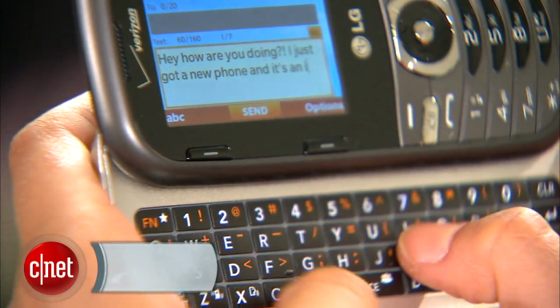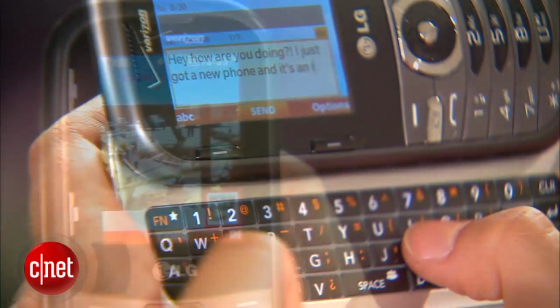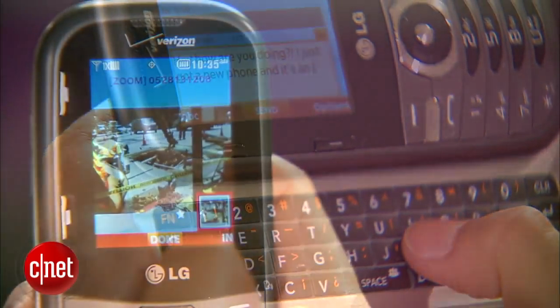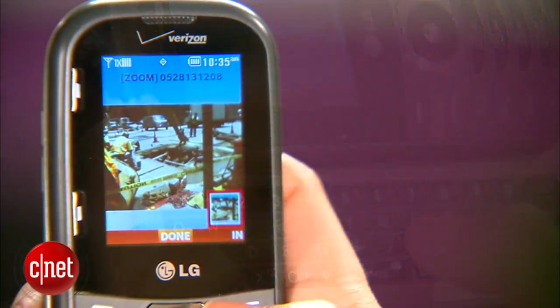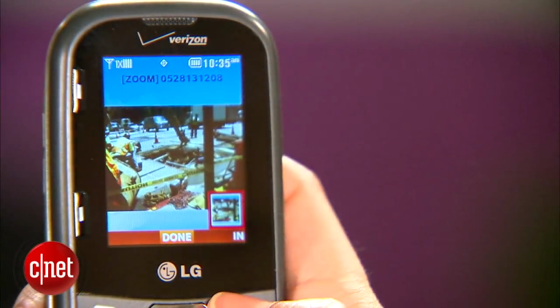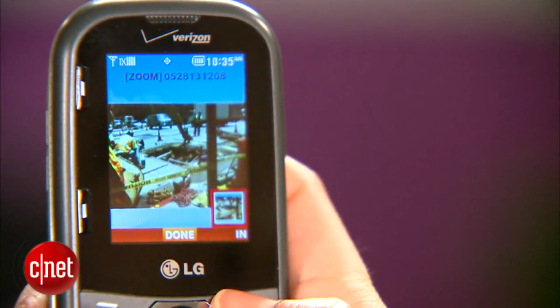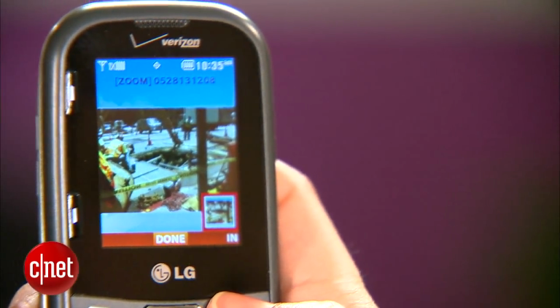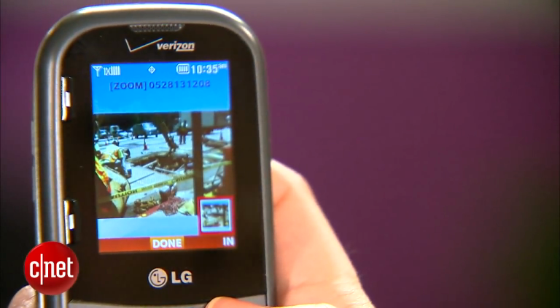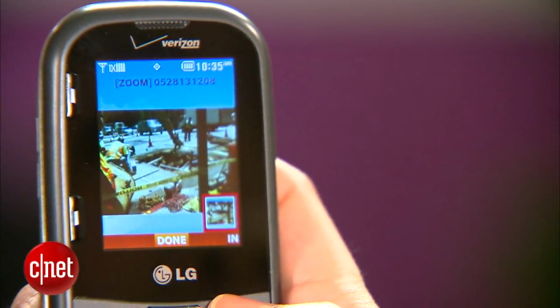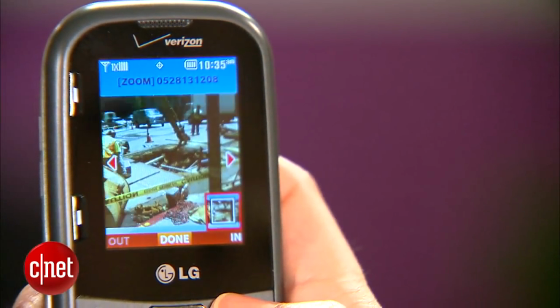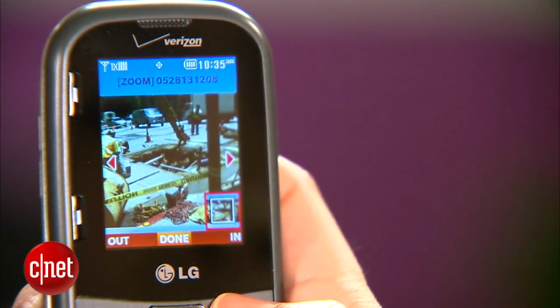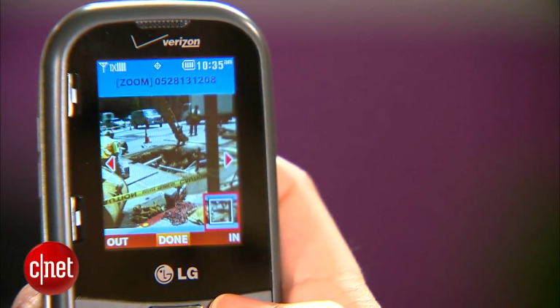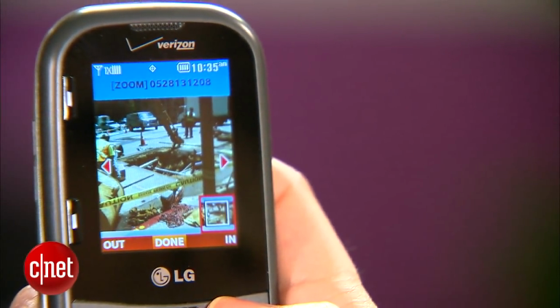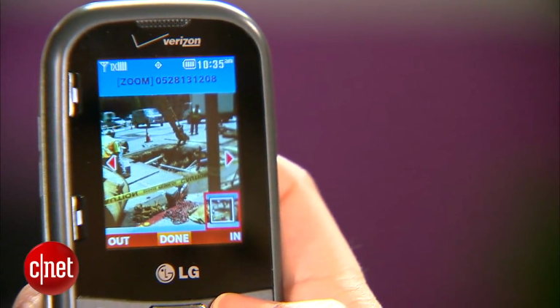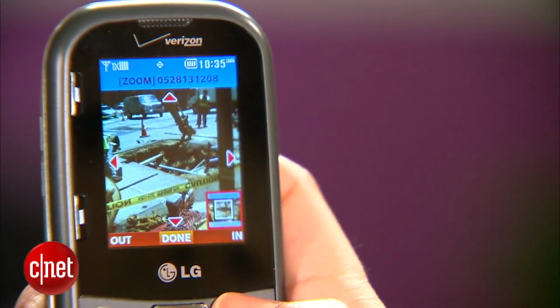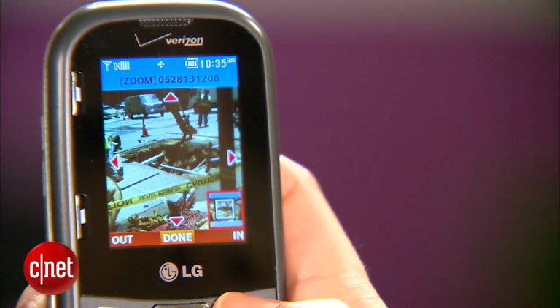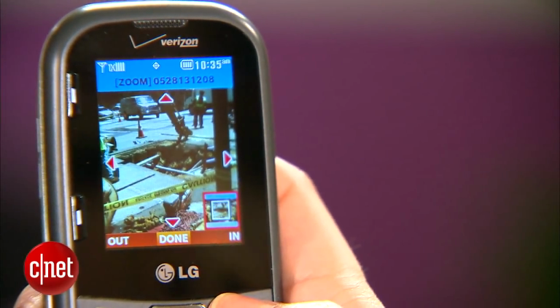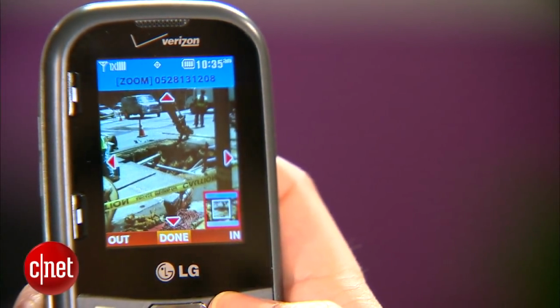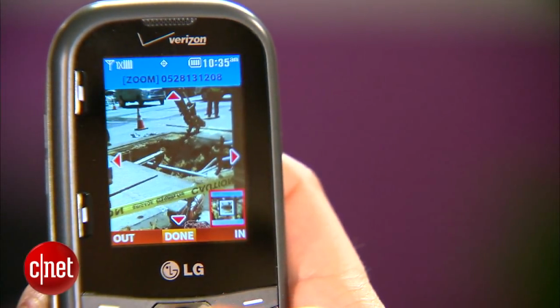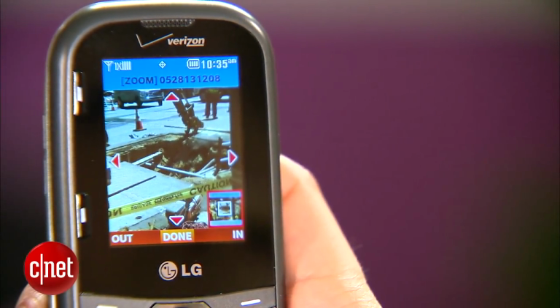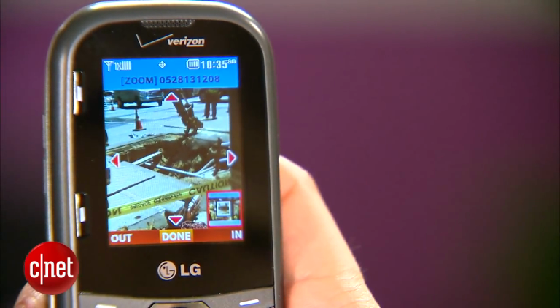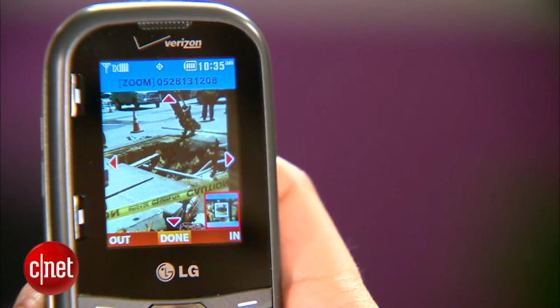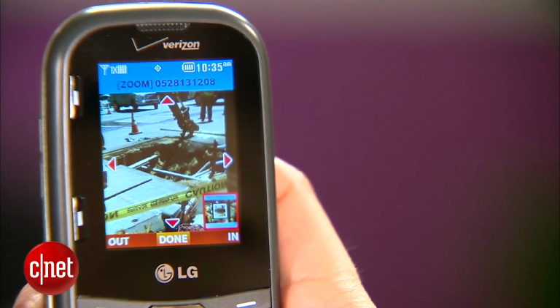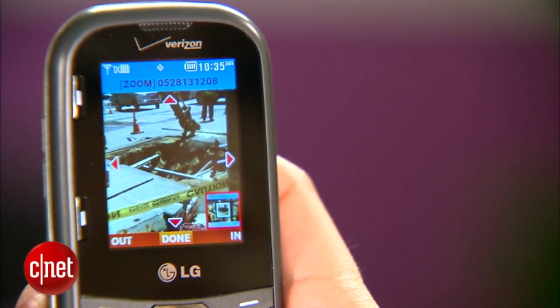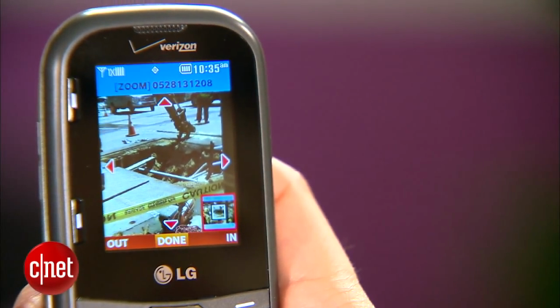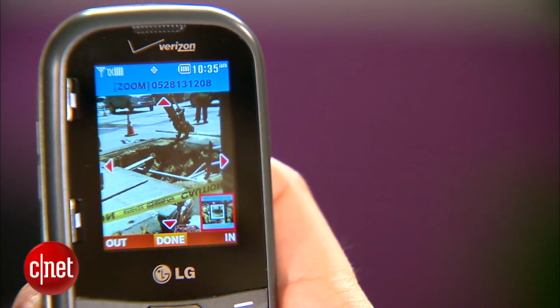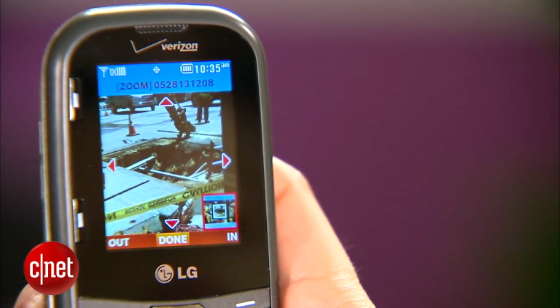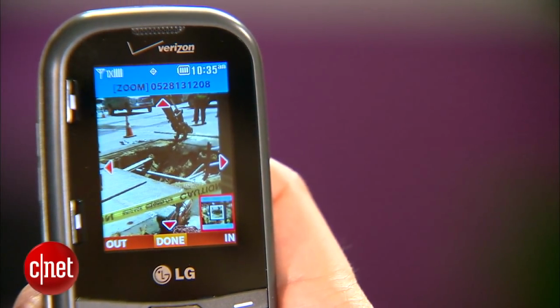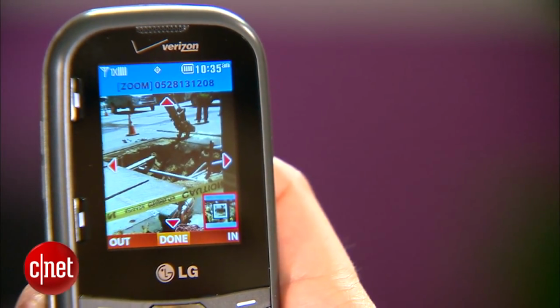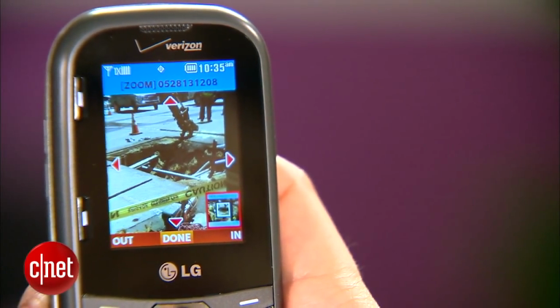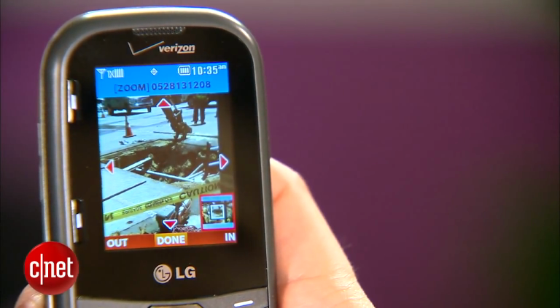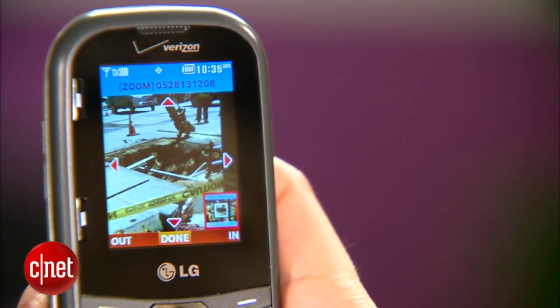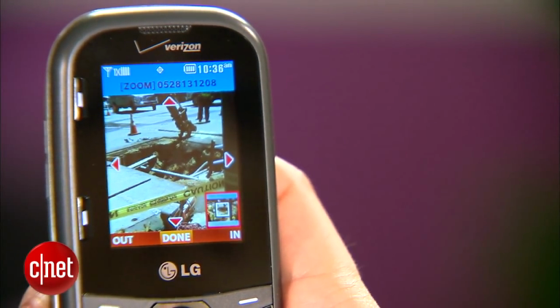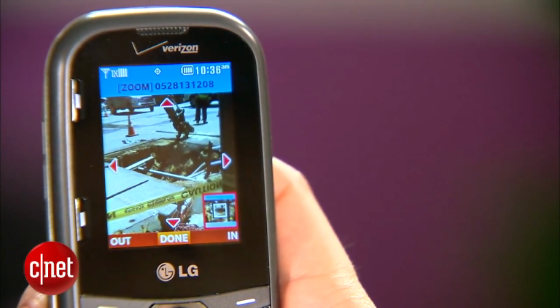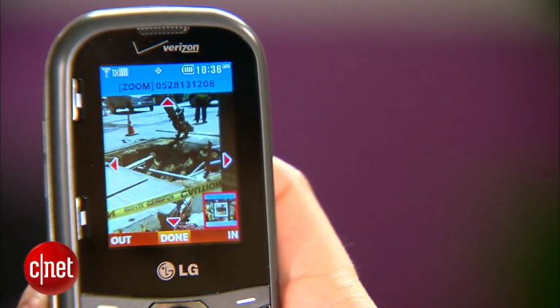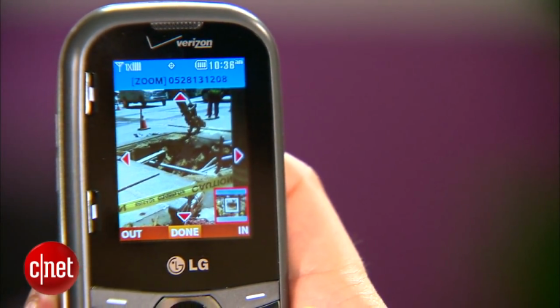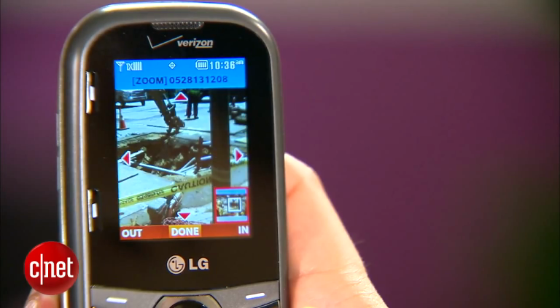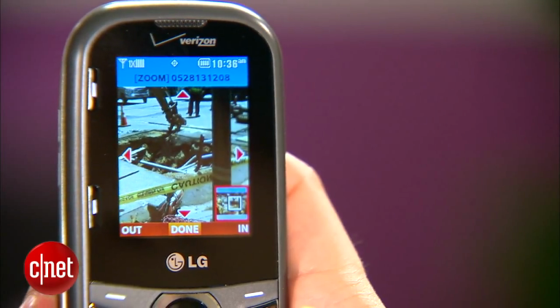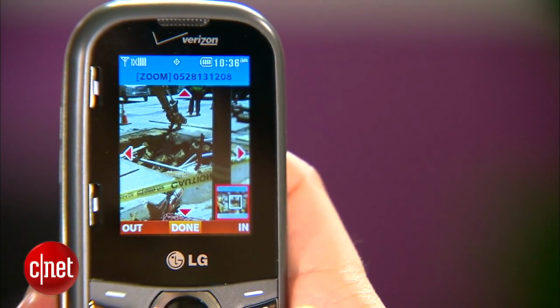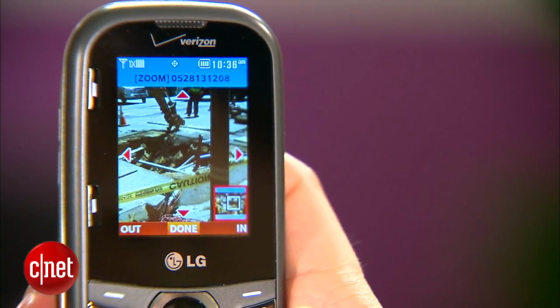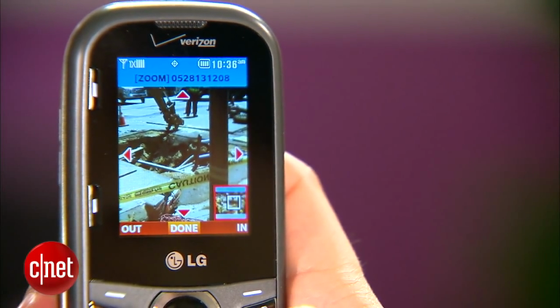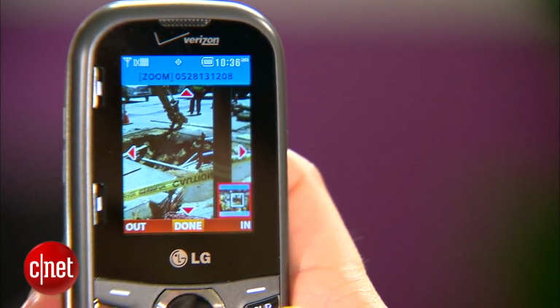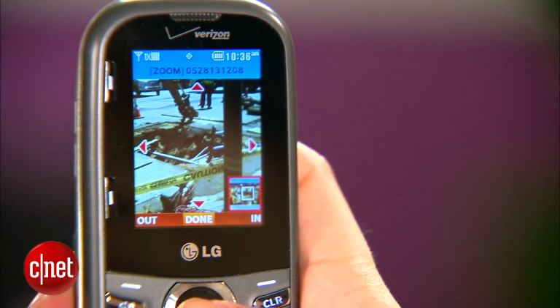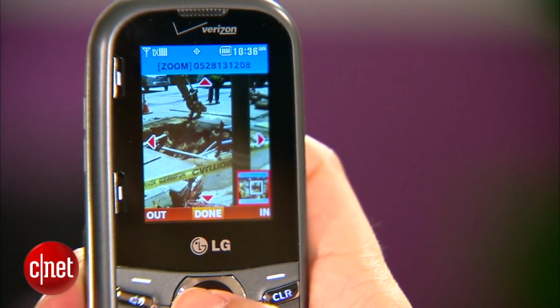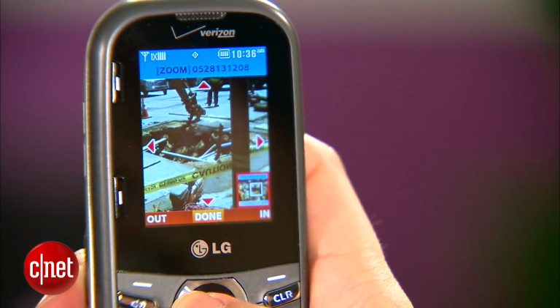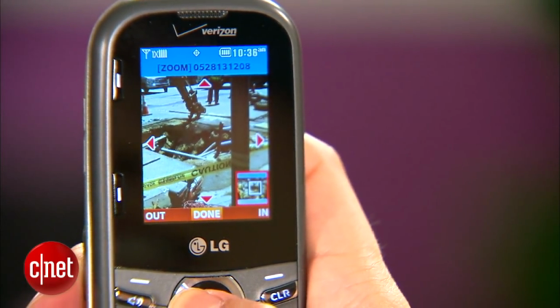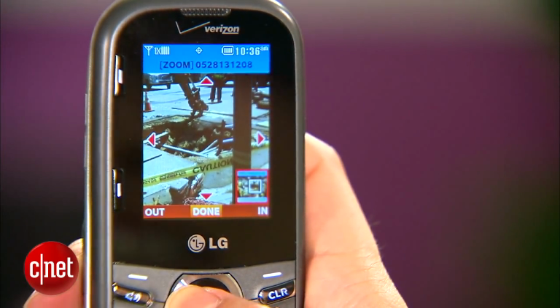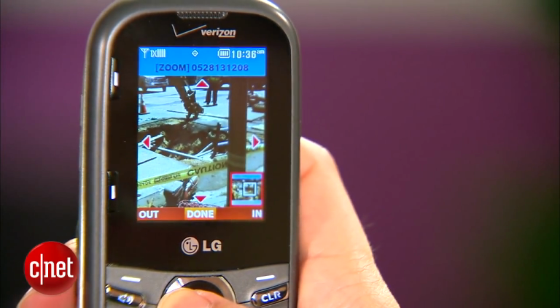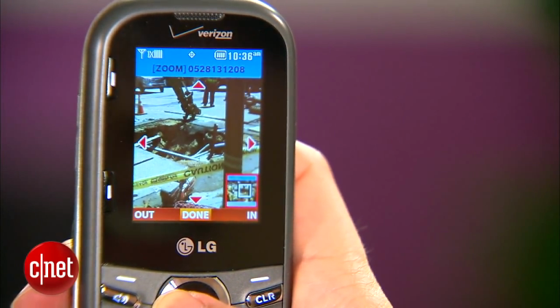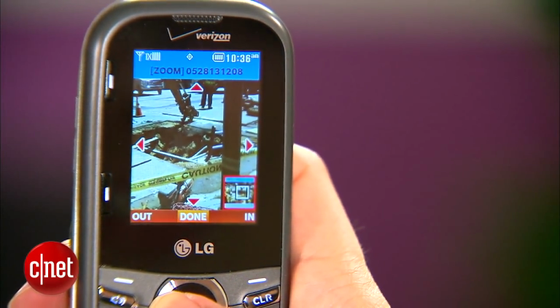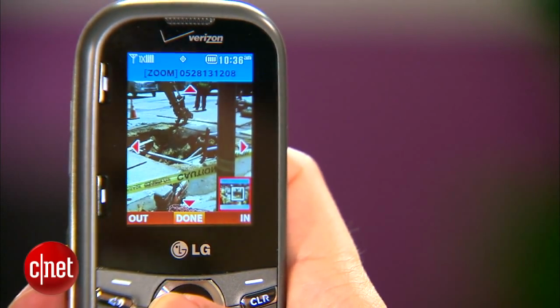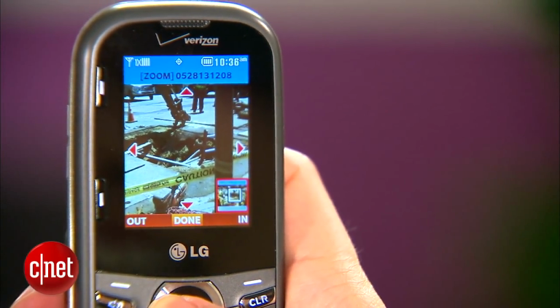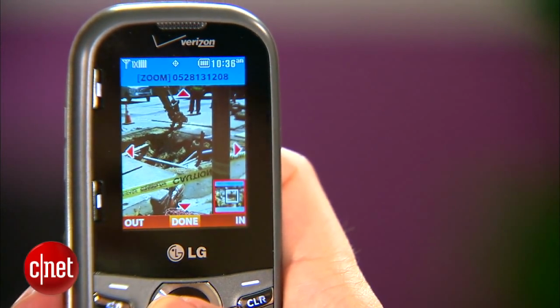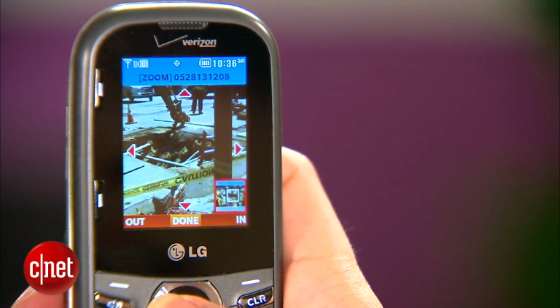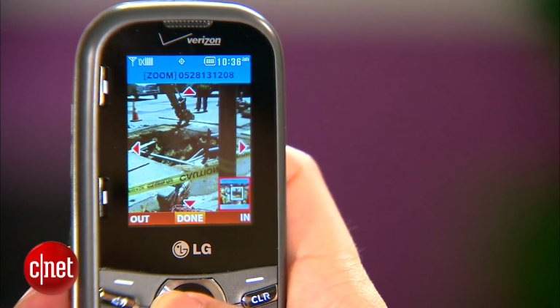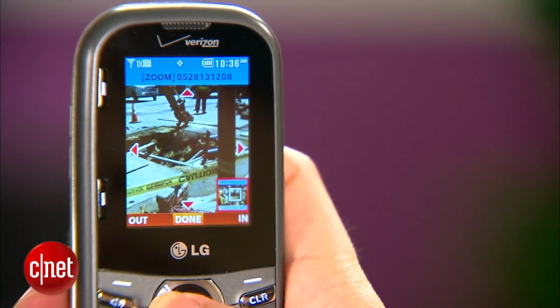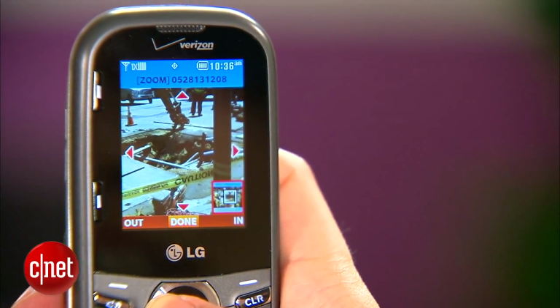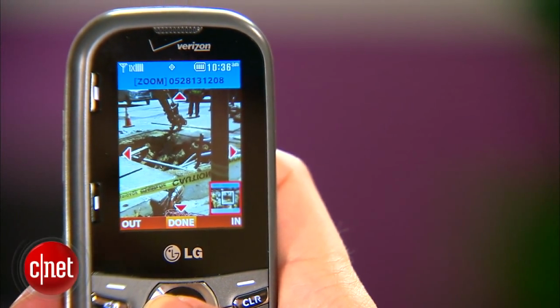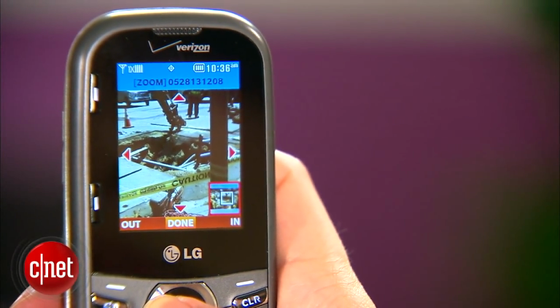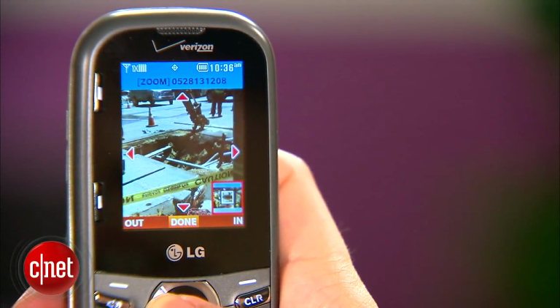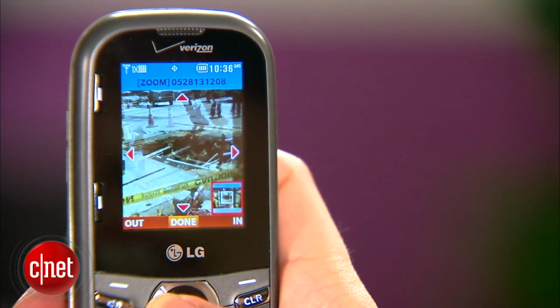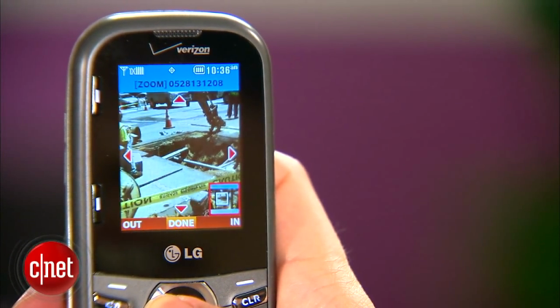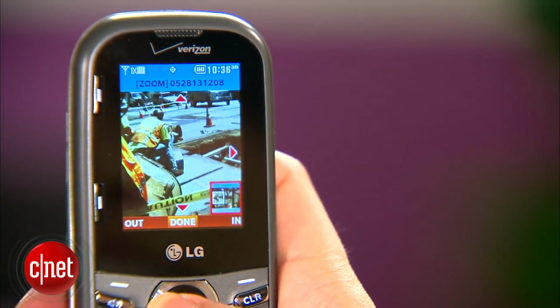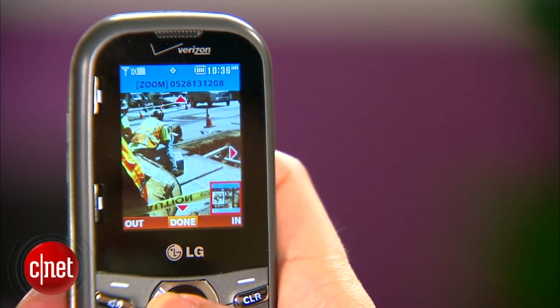It's got a 2-inch screen with a 320 by 240 pixel resolution. Now that isn't much, but you can still see it's pretty colorful and bright.